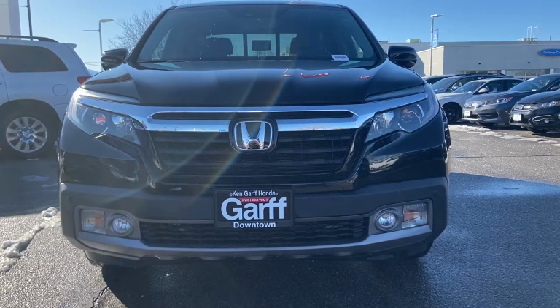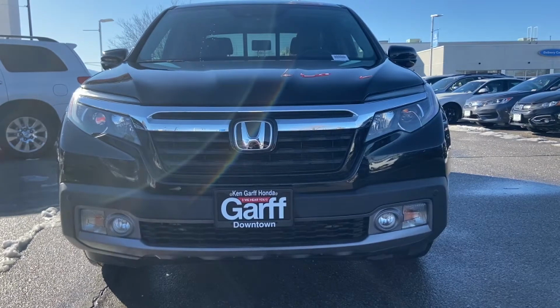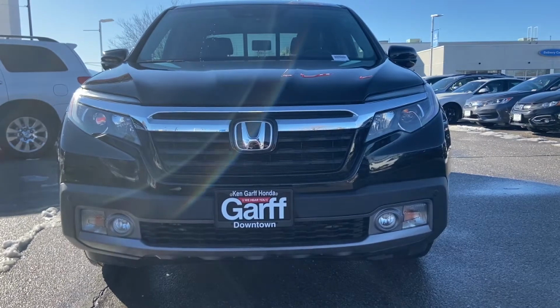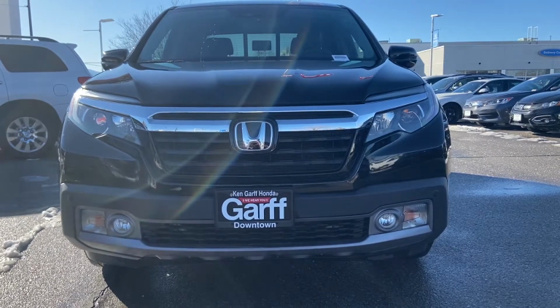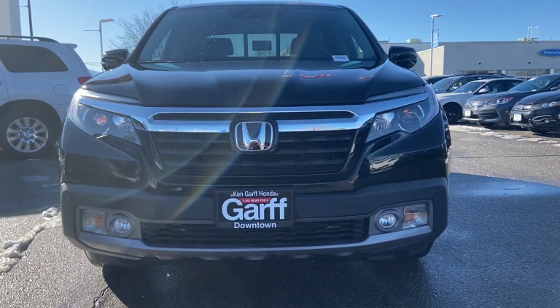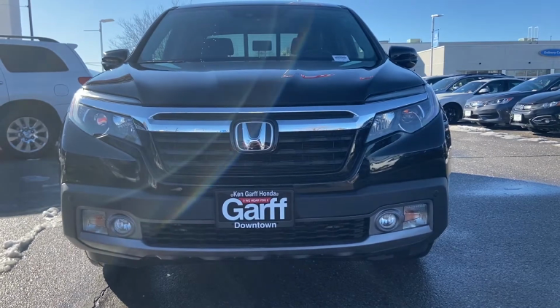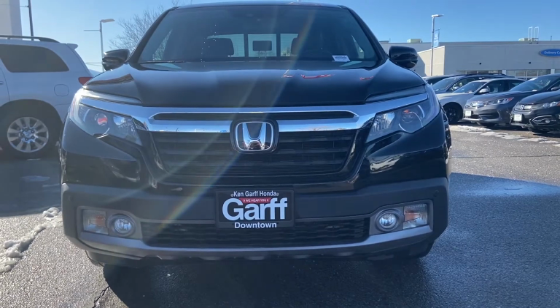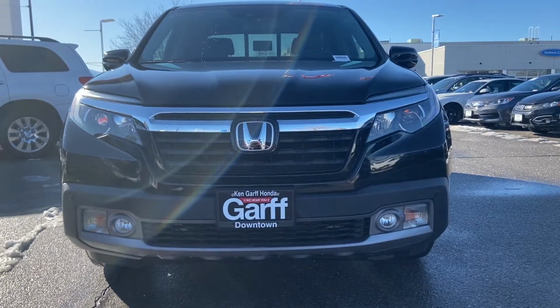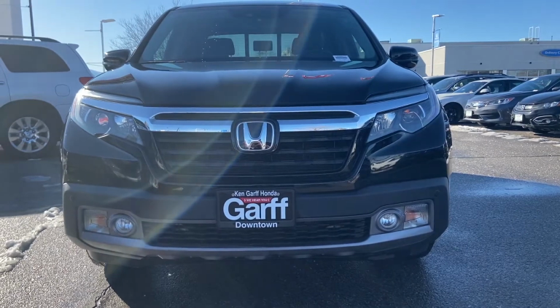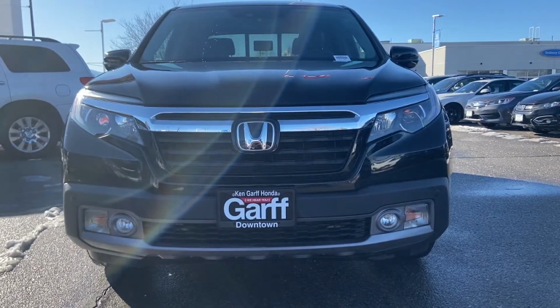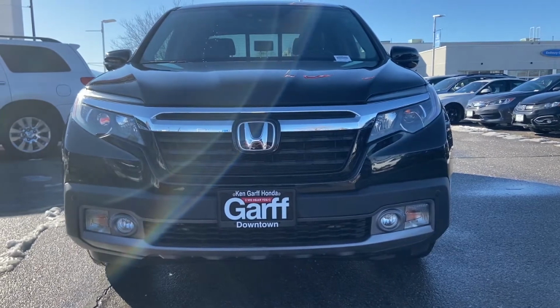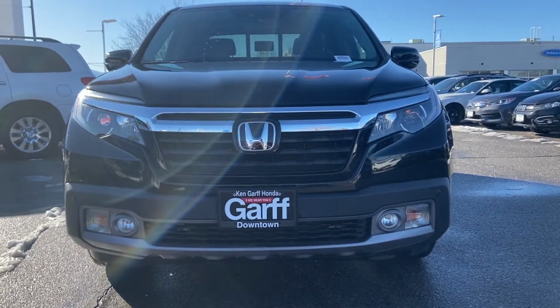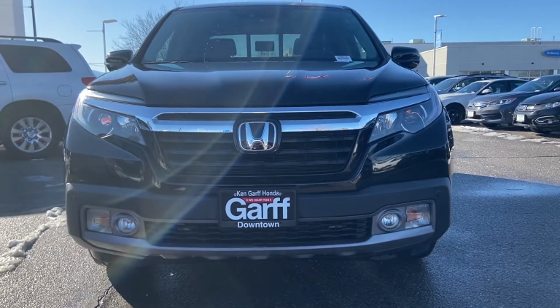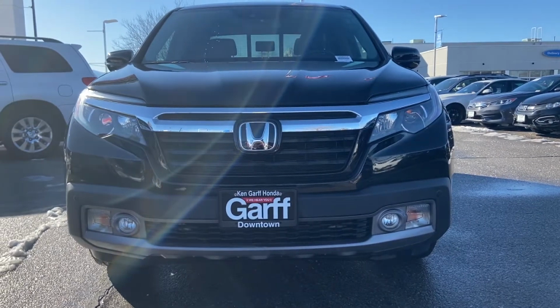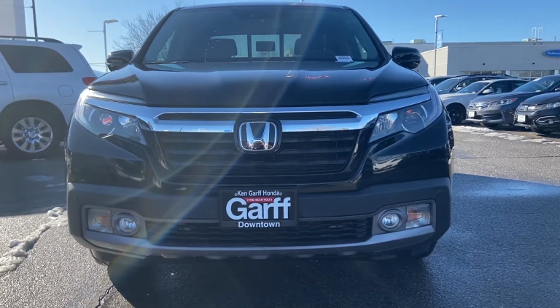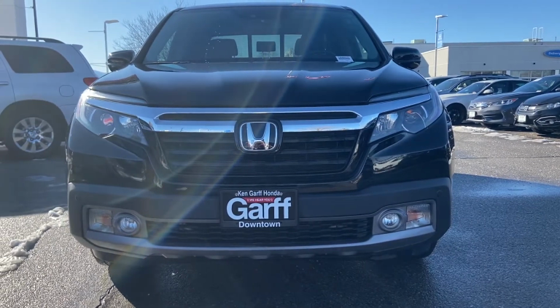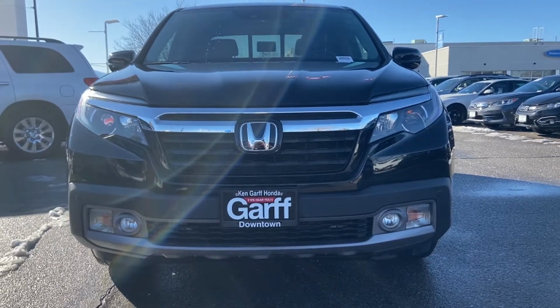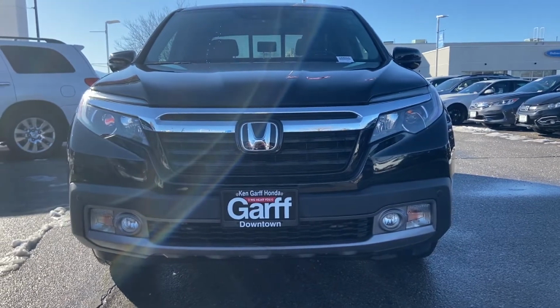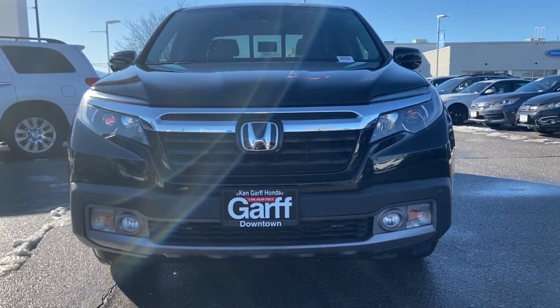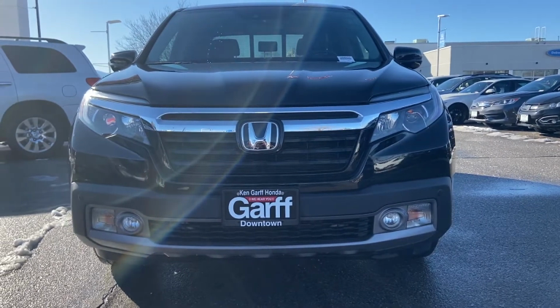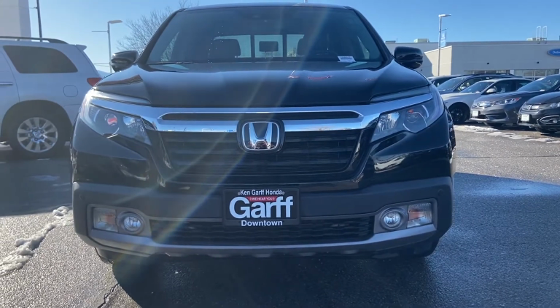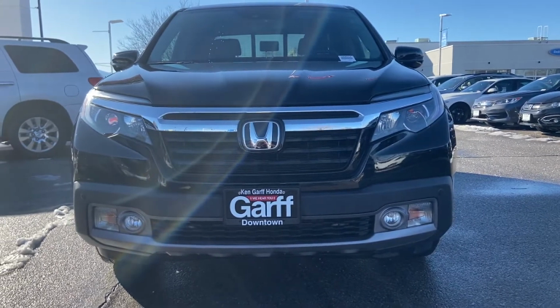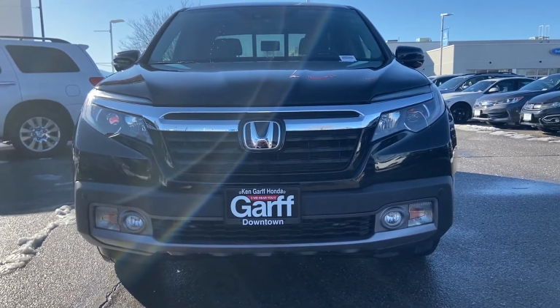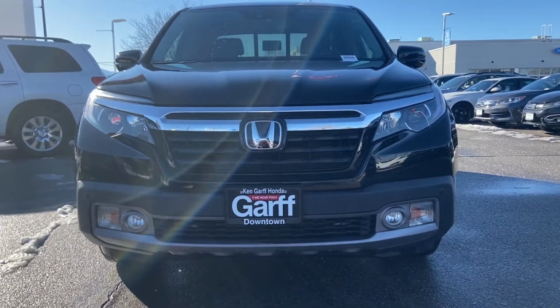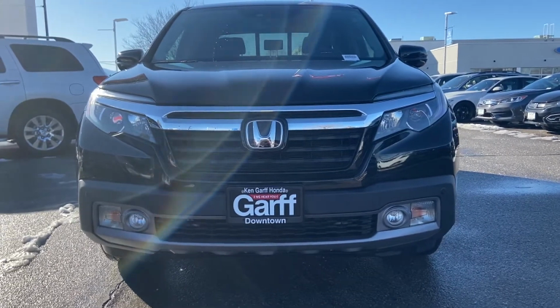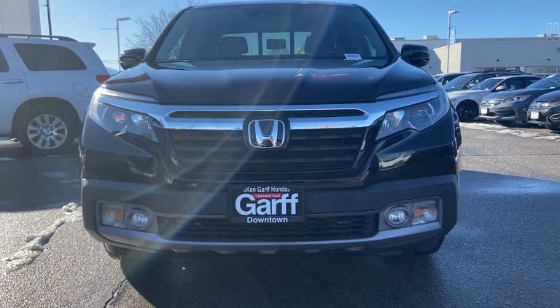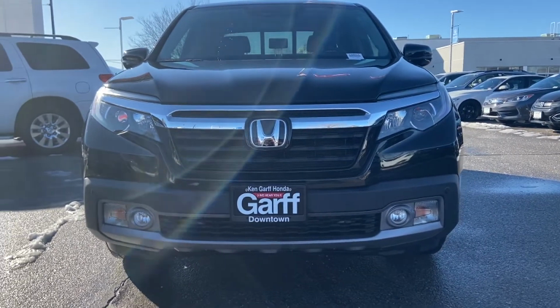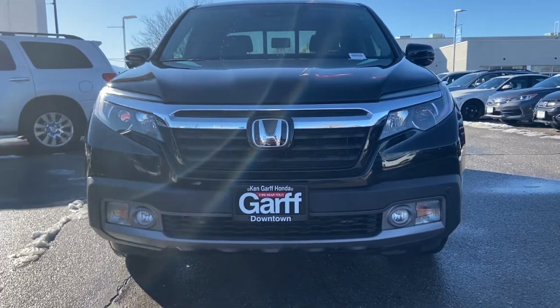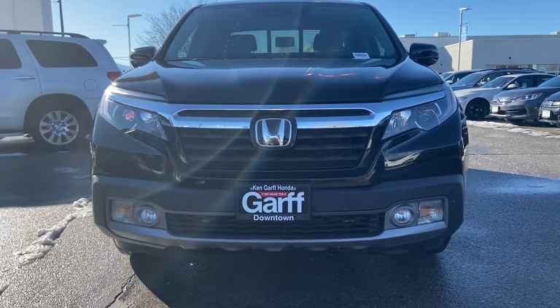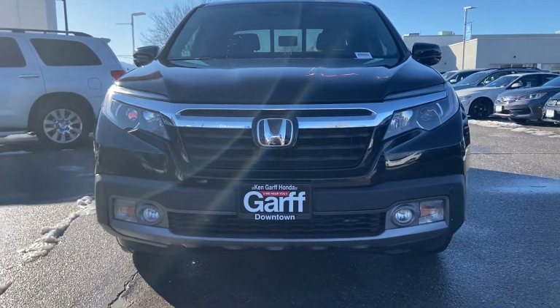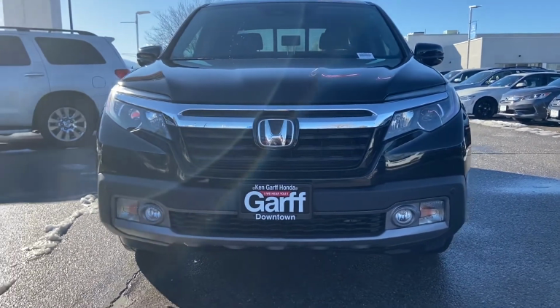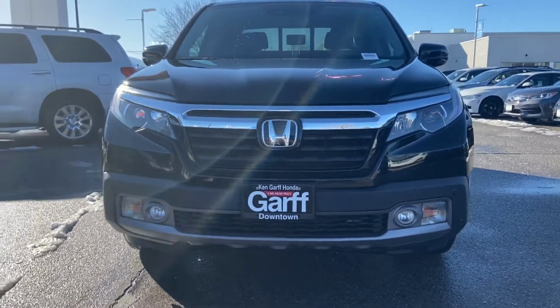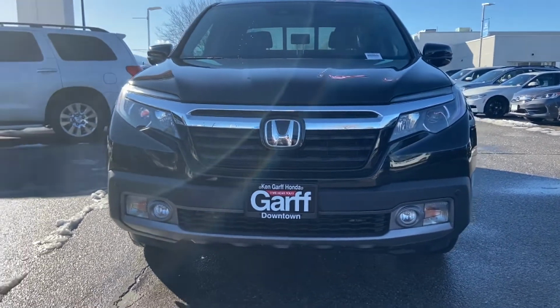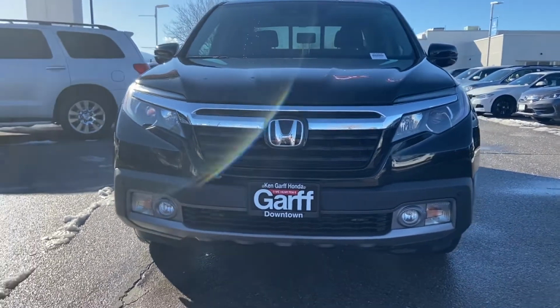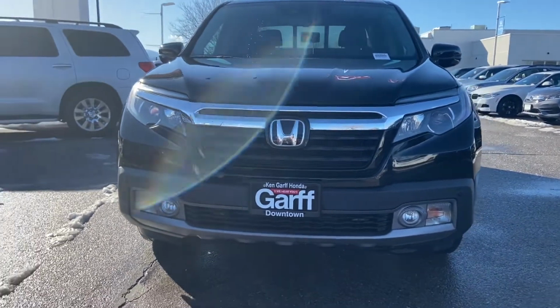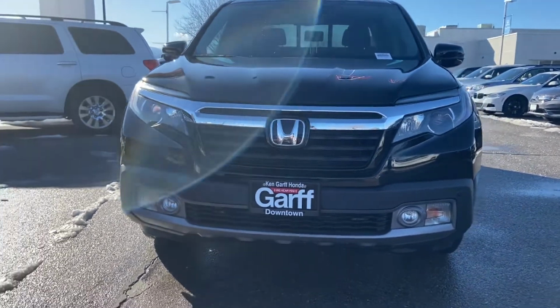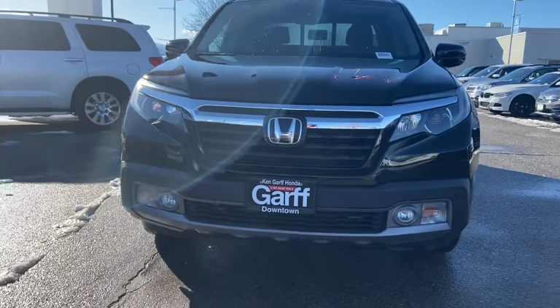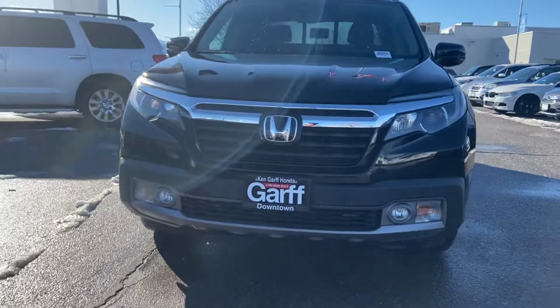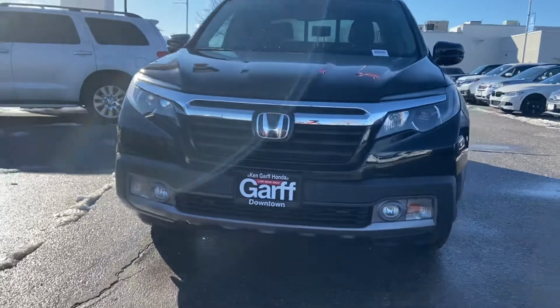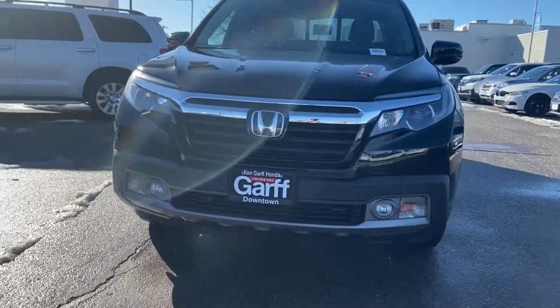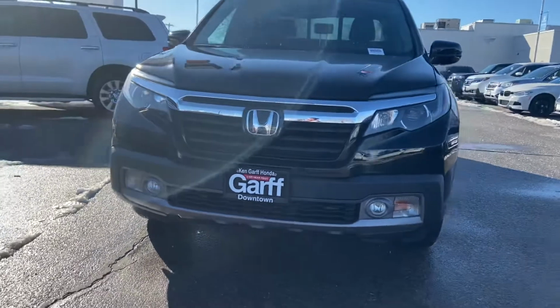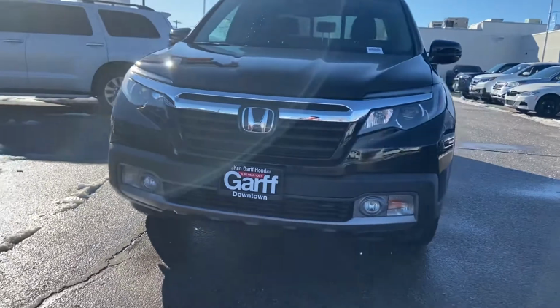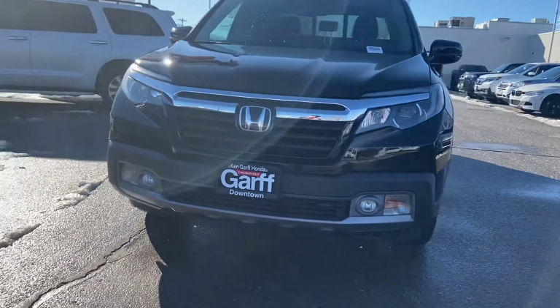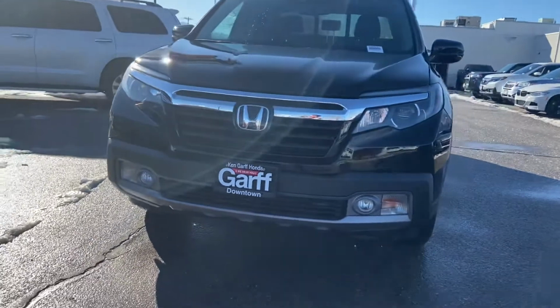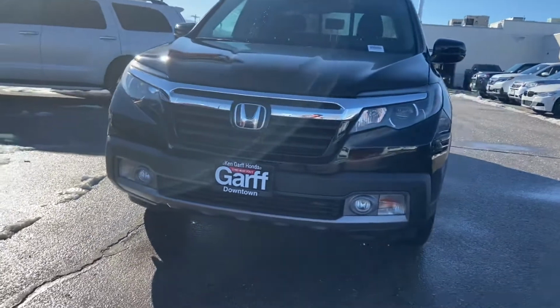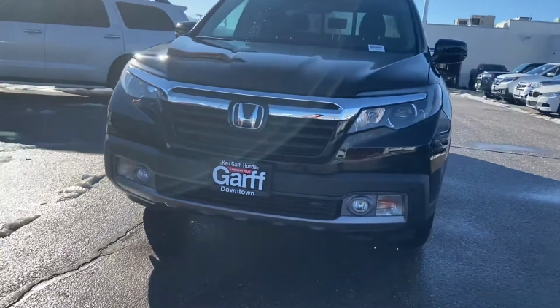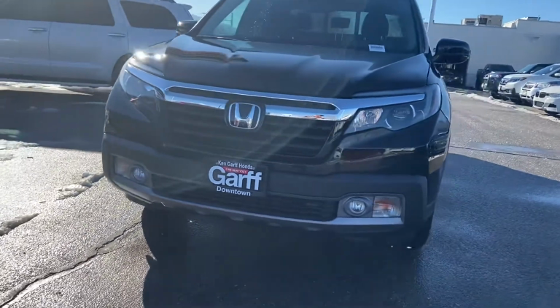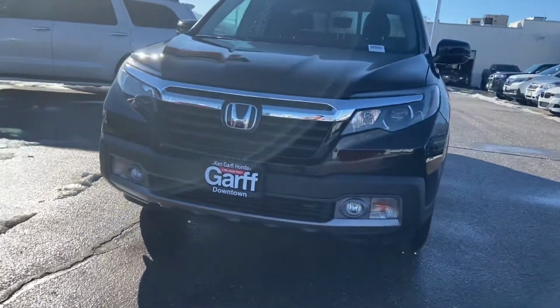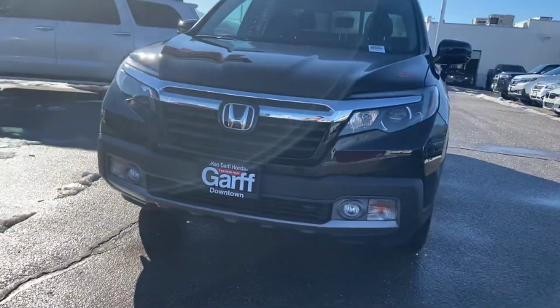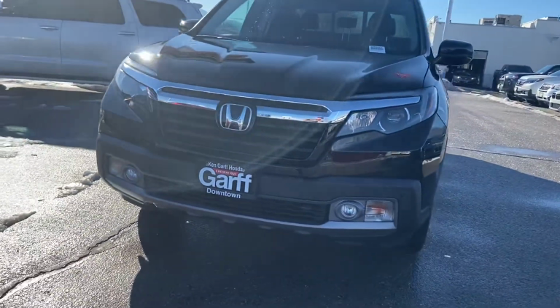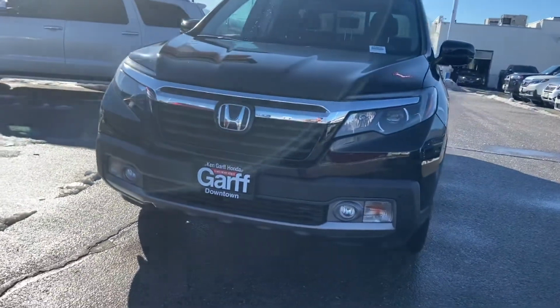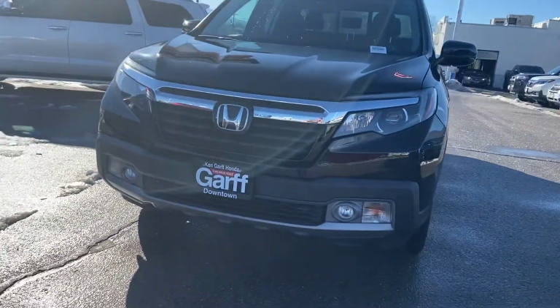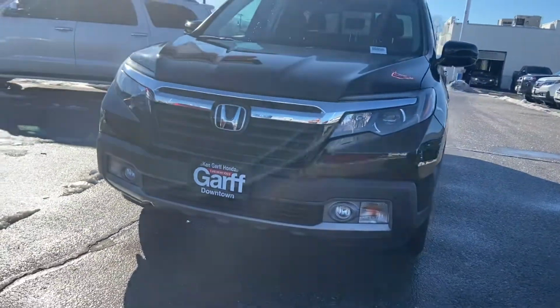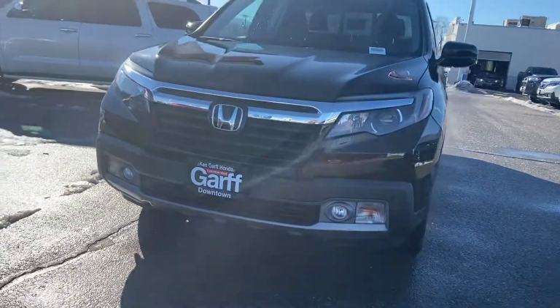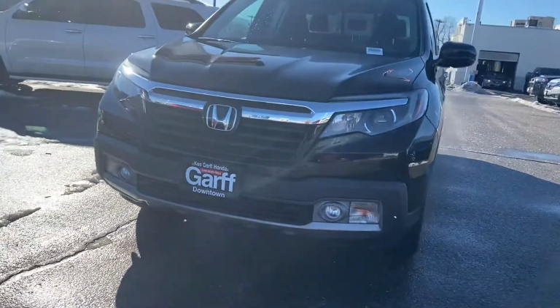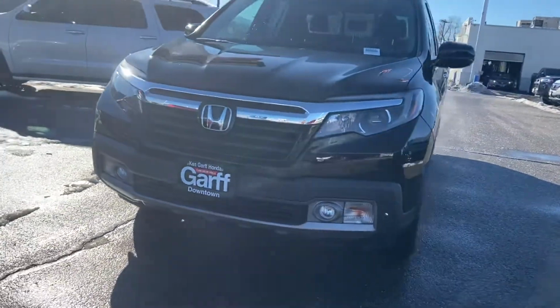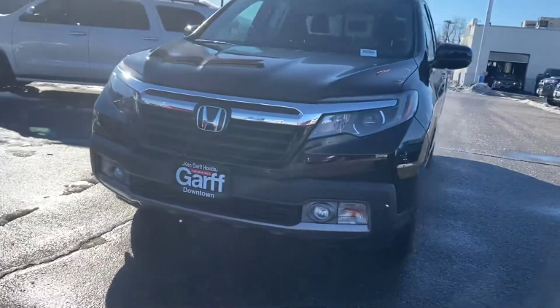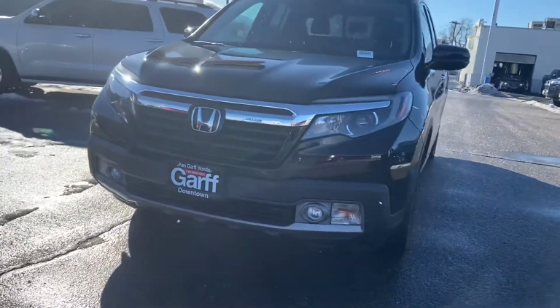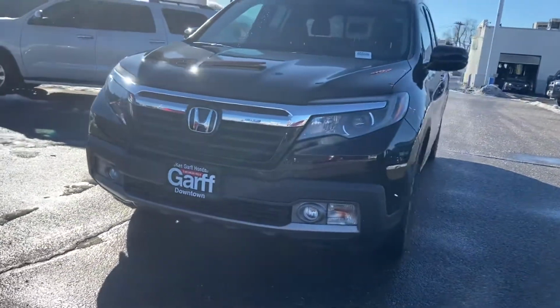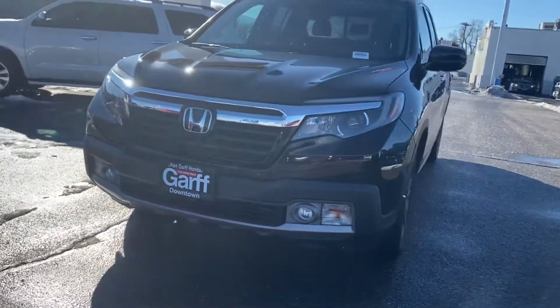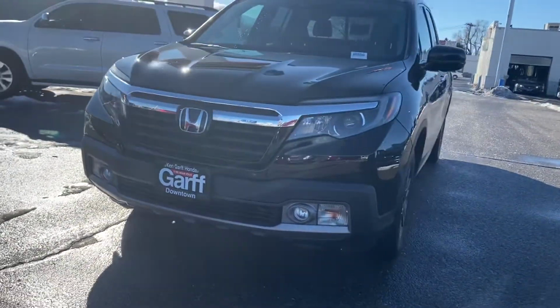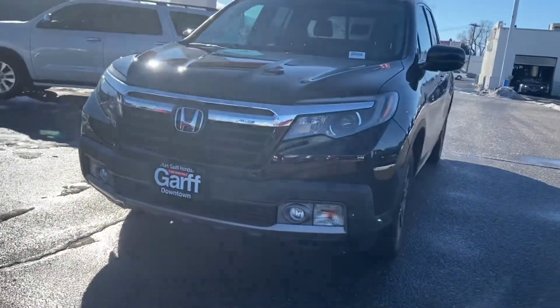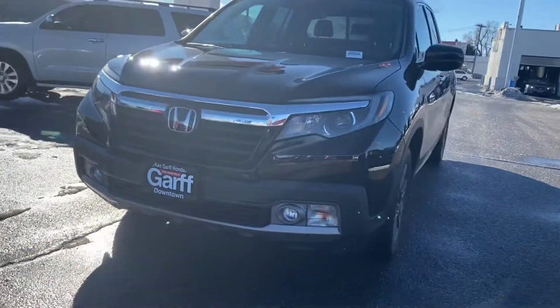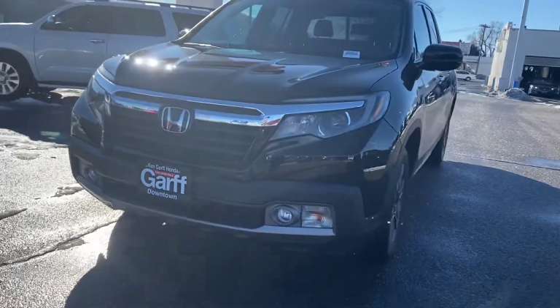Welcome to Ken Garff Honda Downtown. My name is David Reyes and we're looking at a 2018 Honda Ridgeline RTL-E.